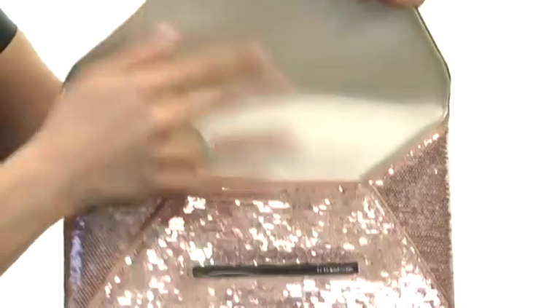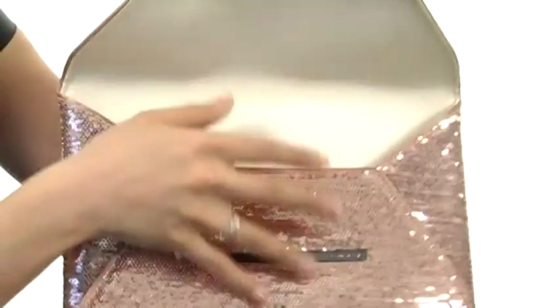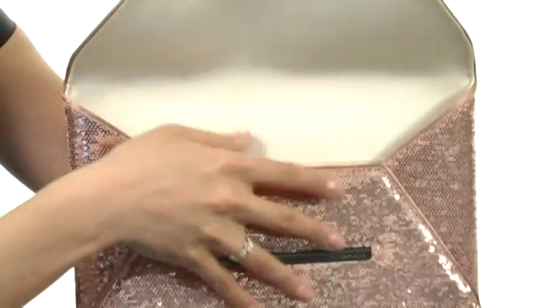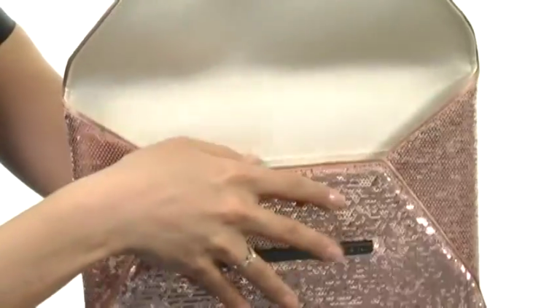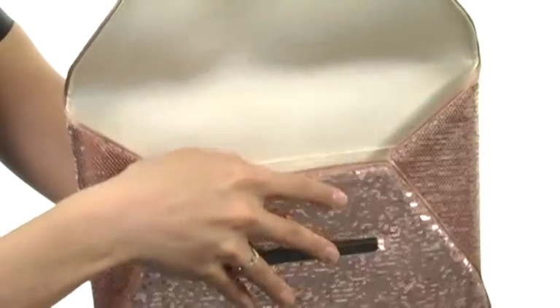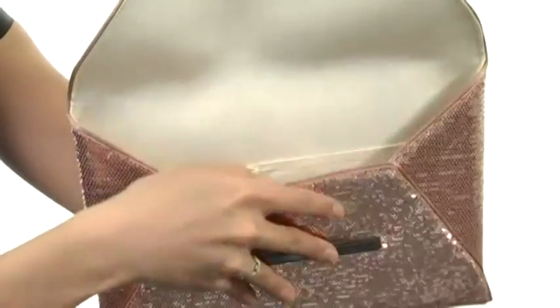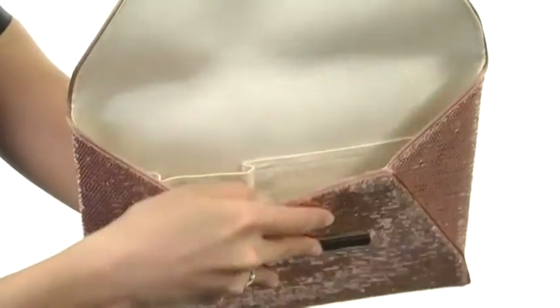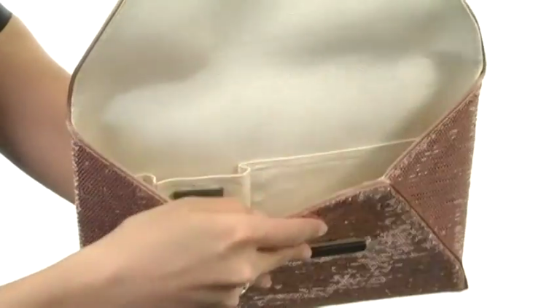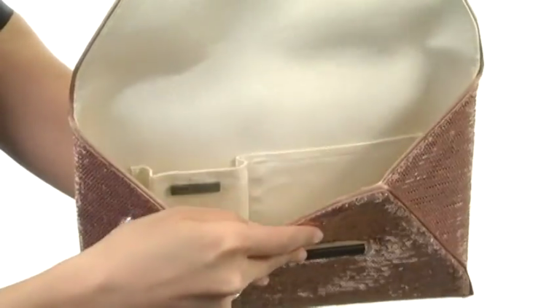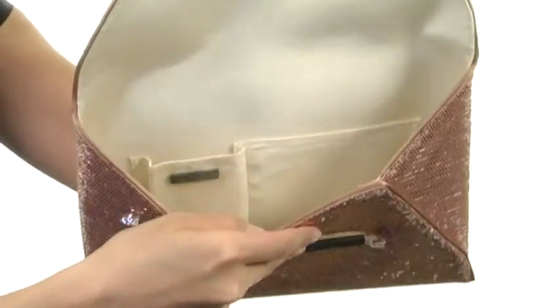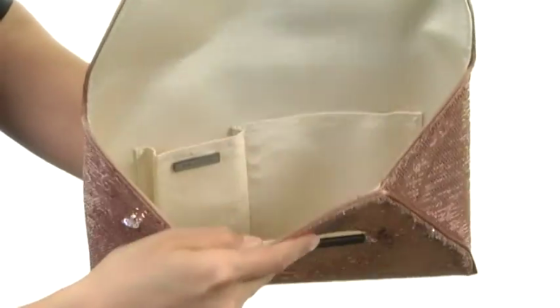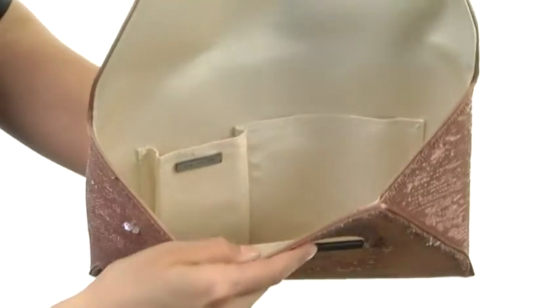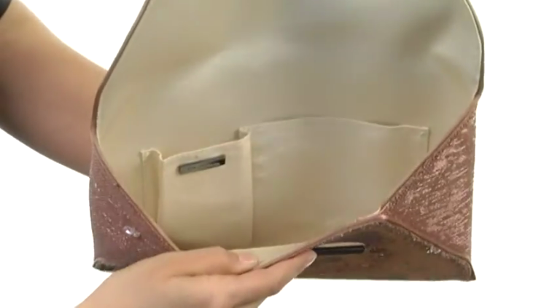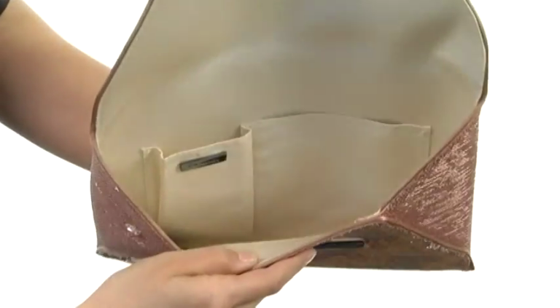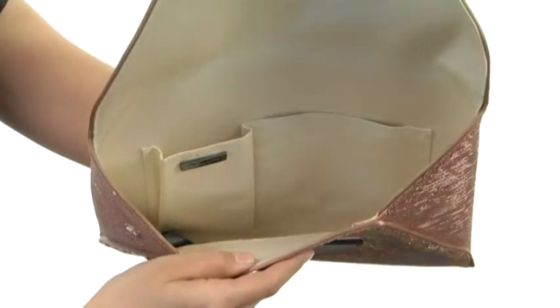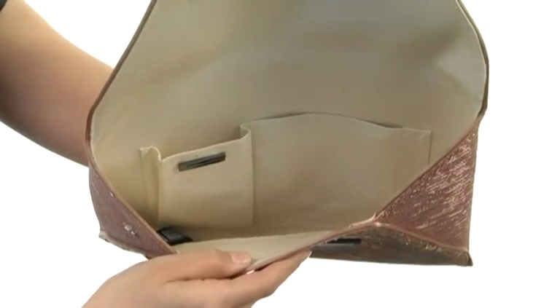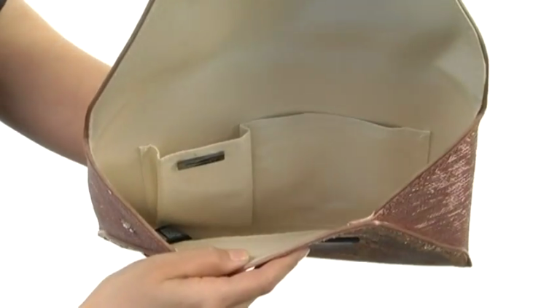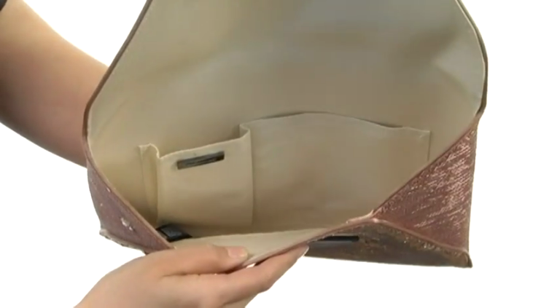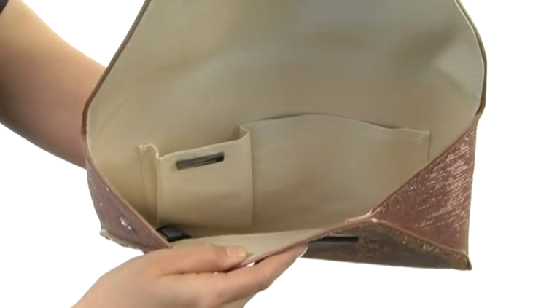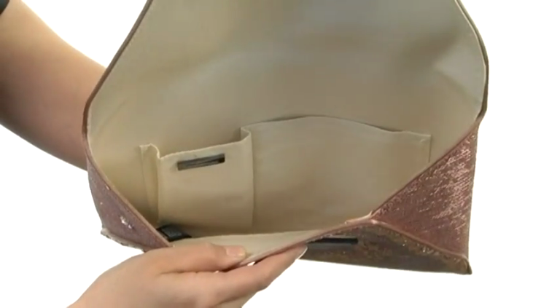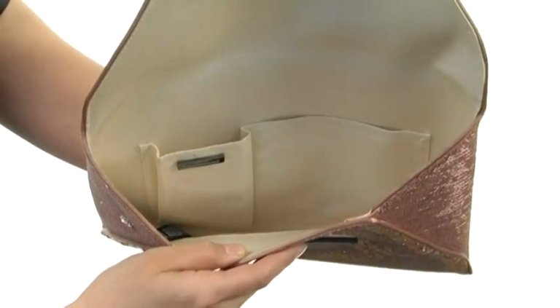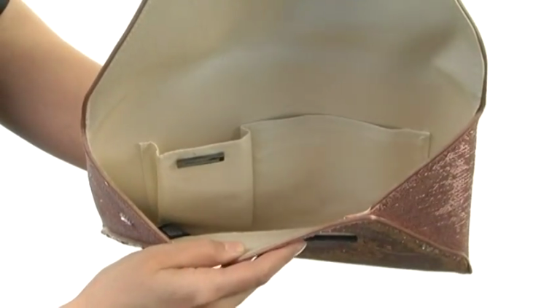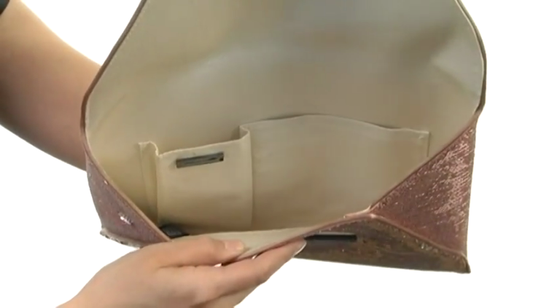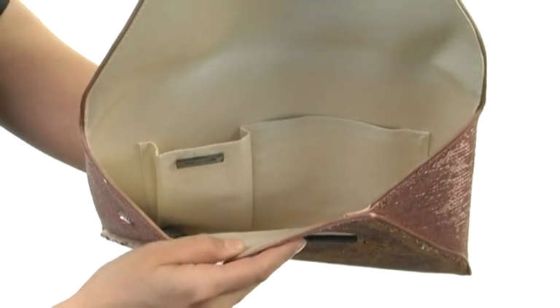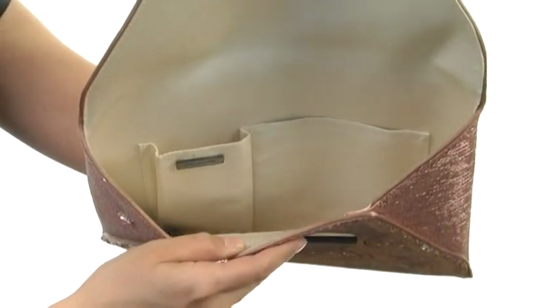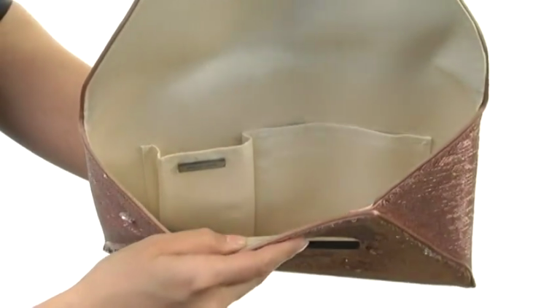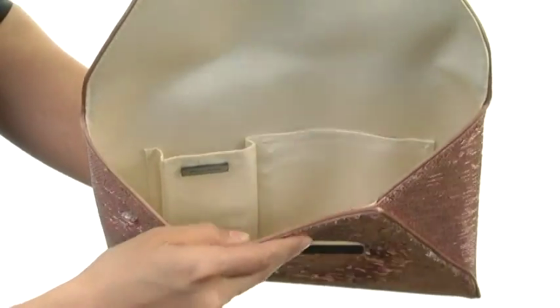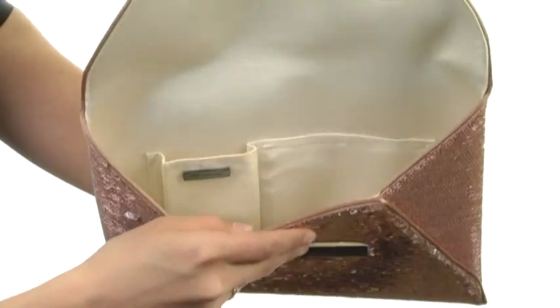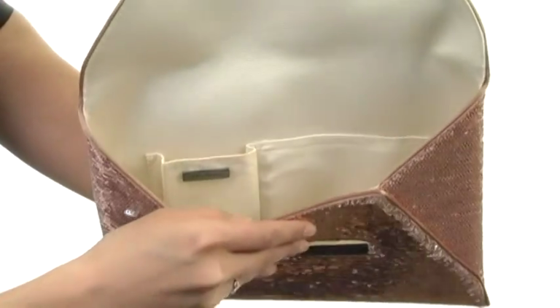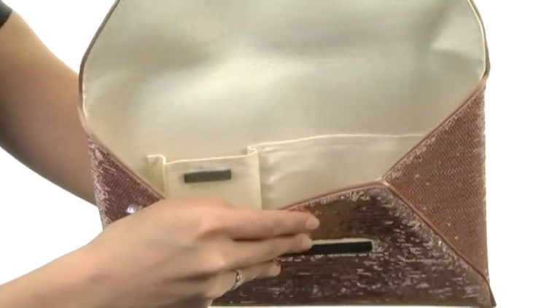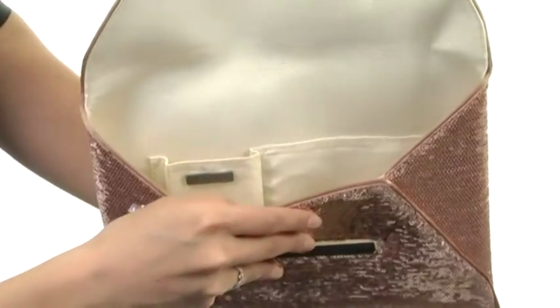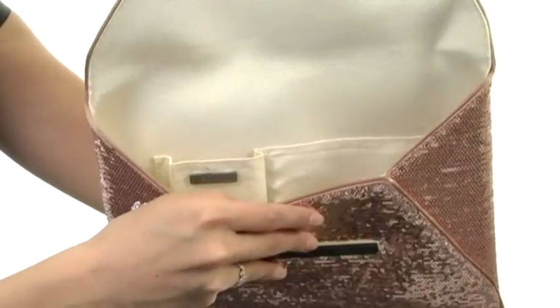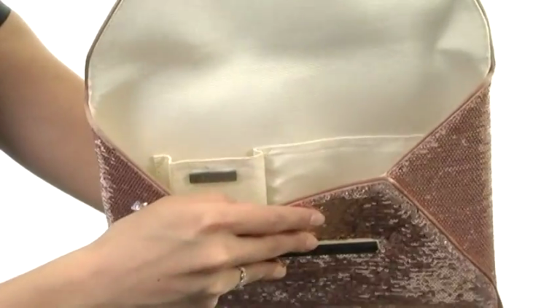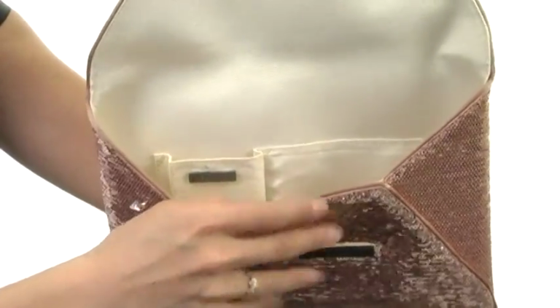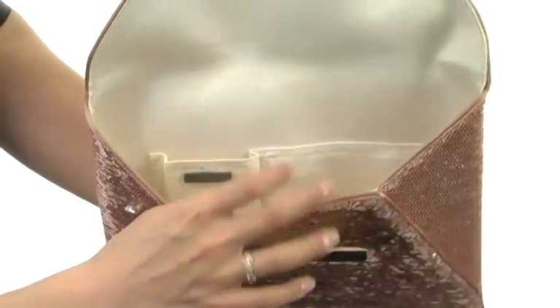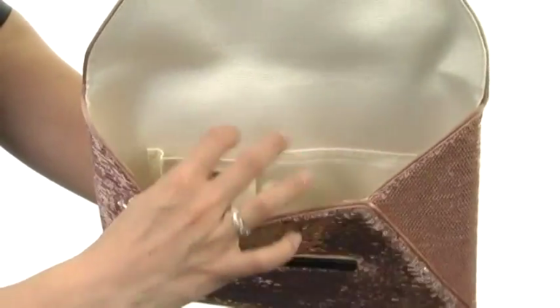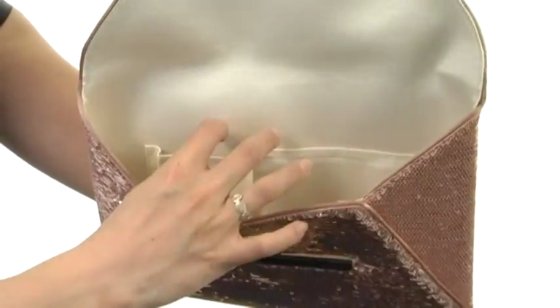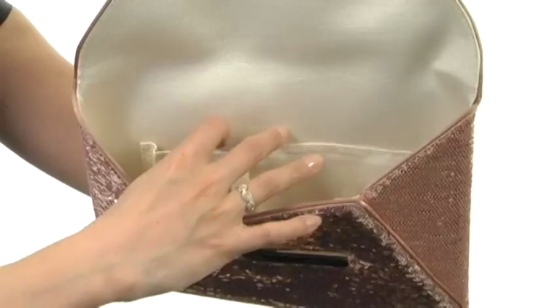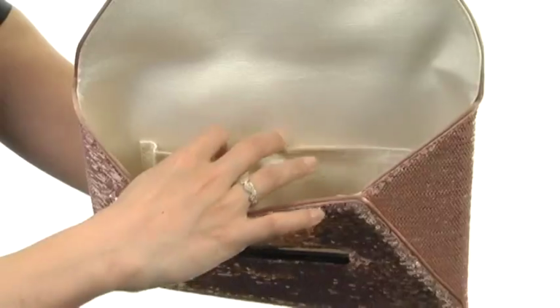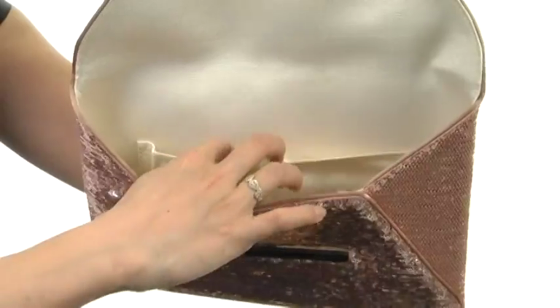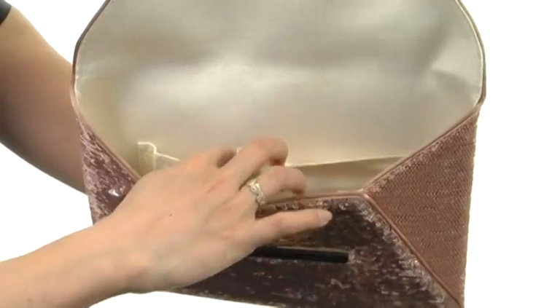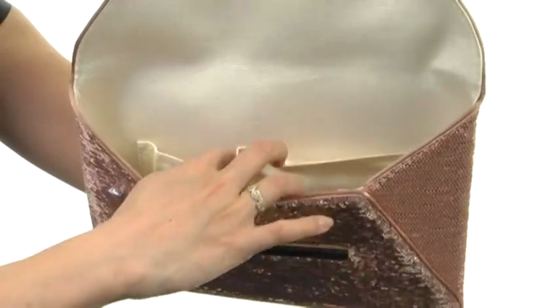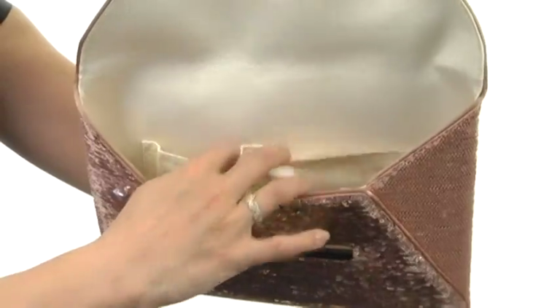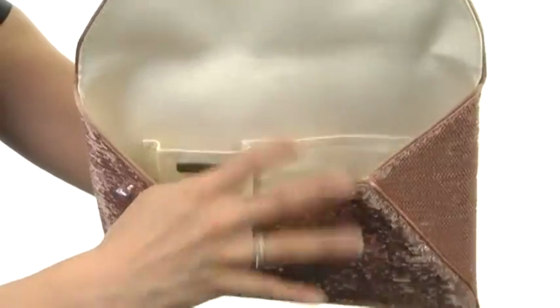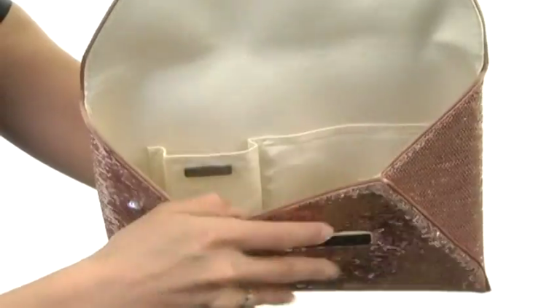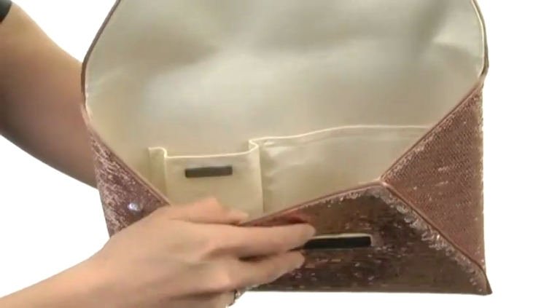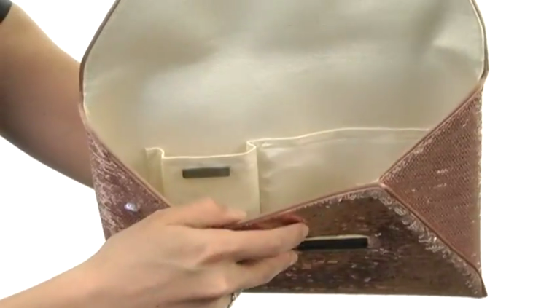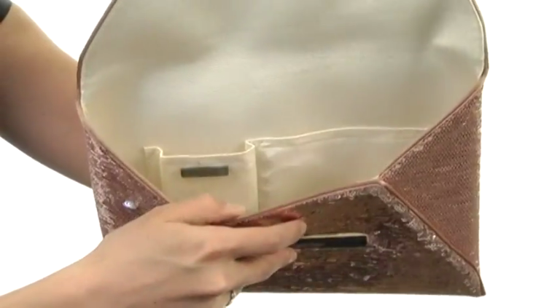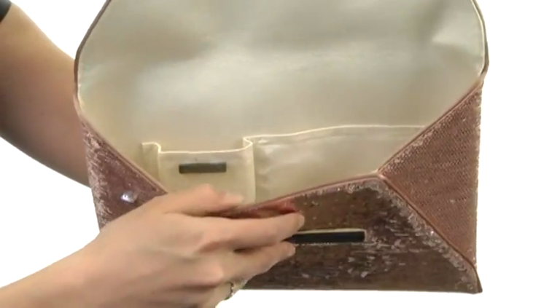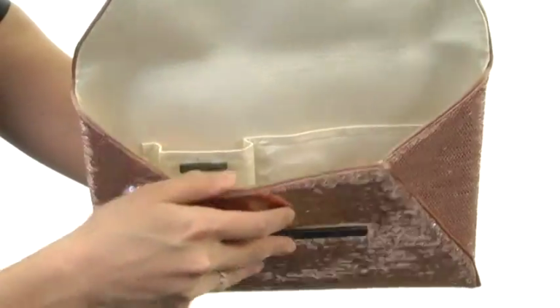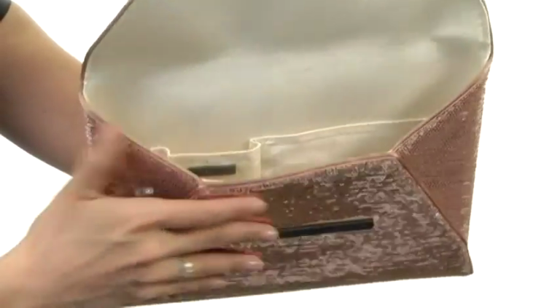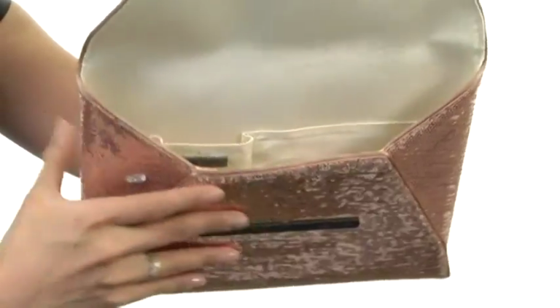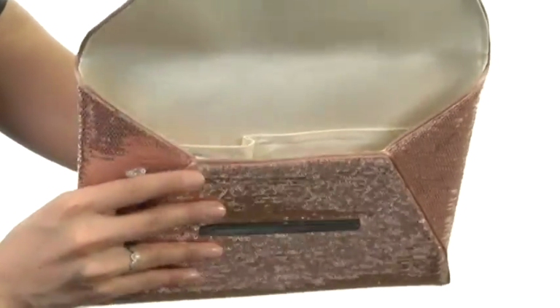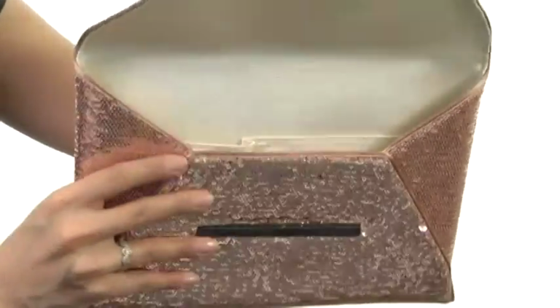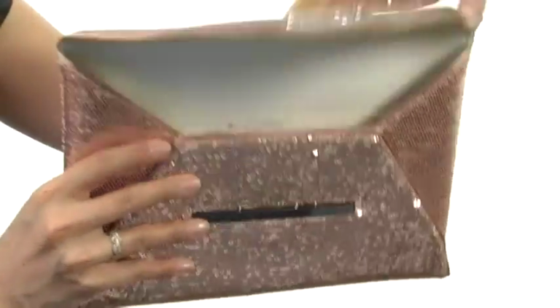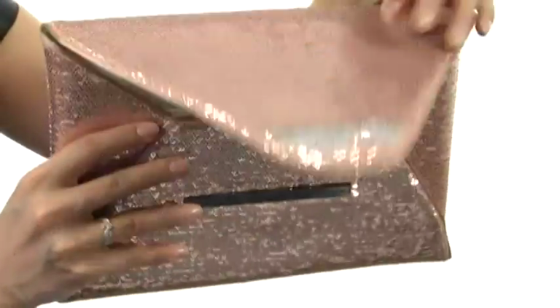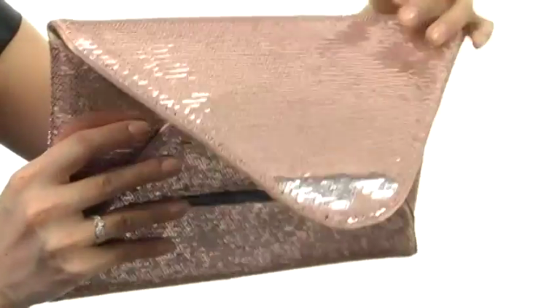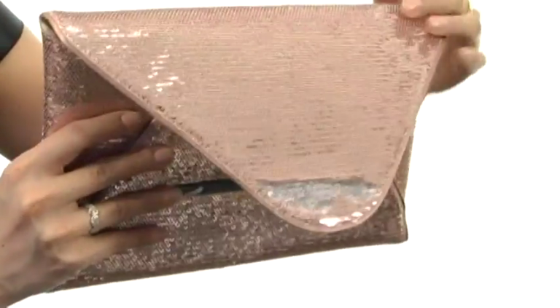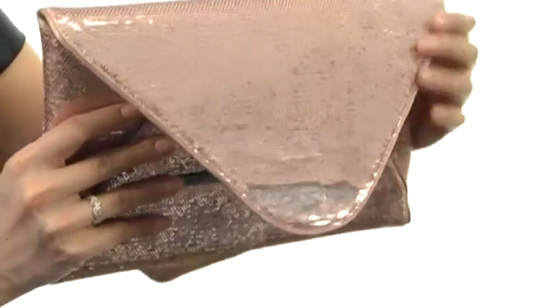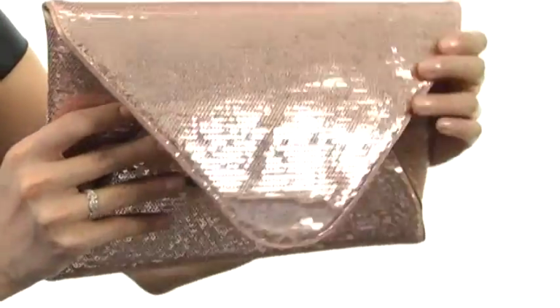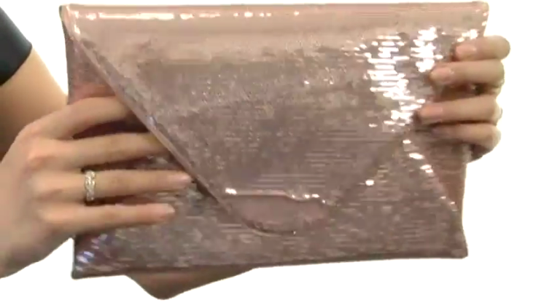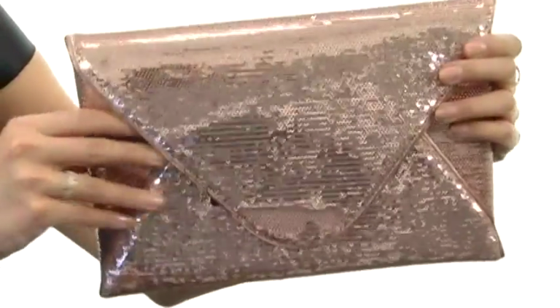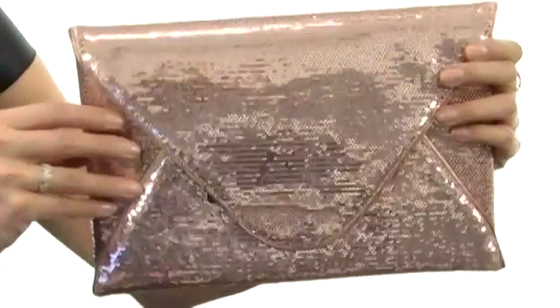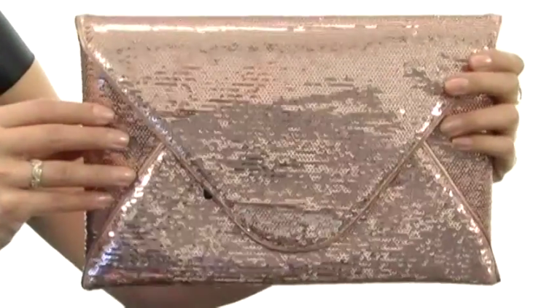The interior is beautifully lined with lots of room for all of your necessities. It even has slip compartments on the back wall for you to stay organized.